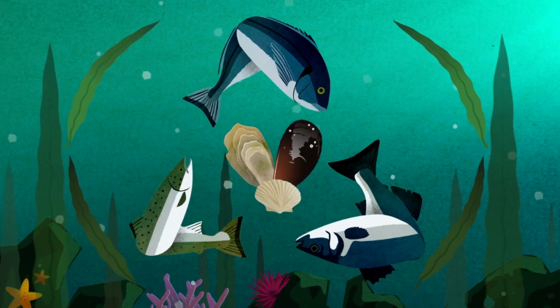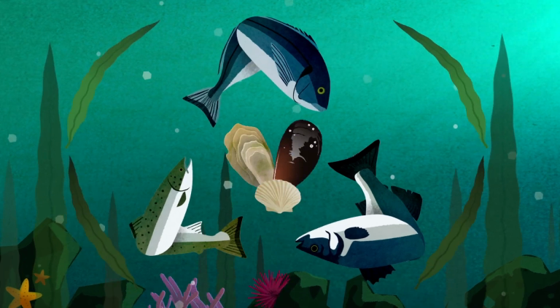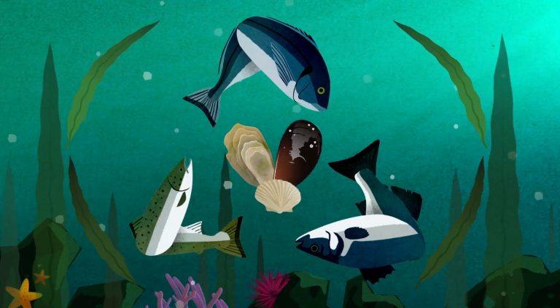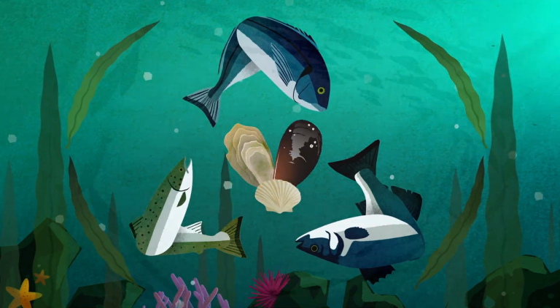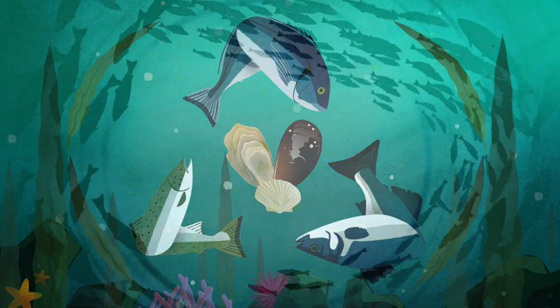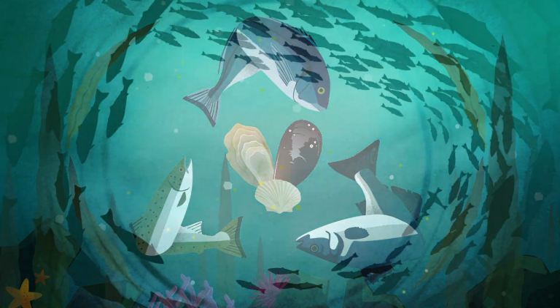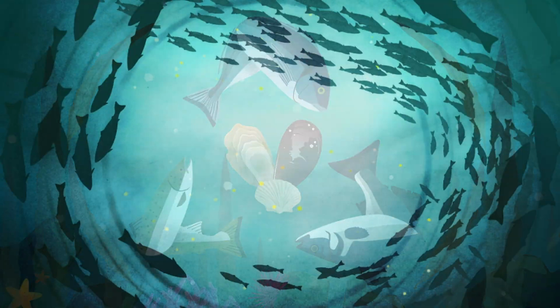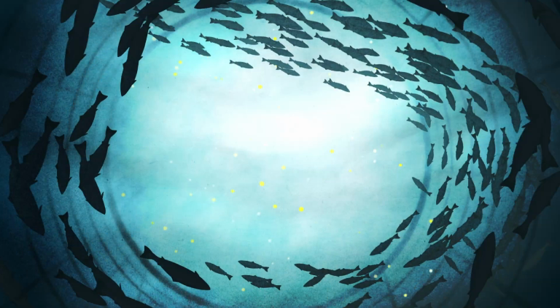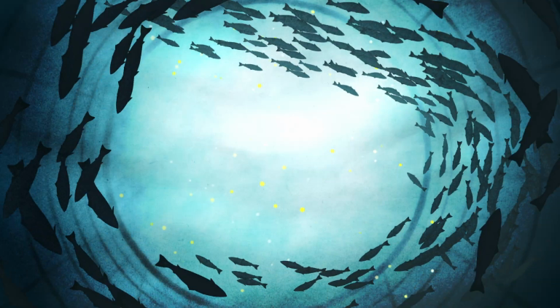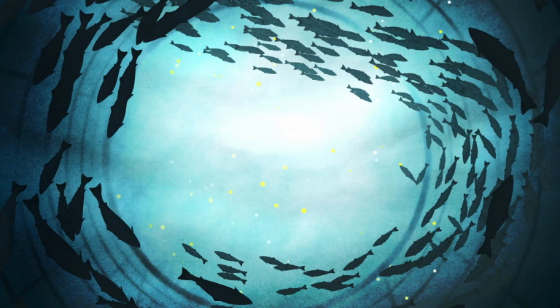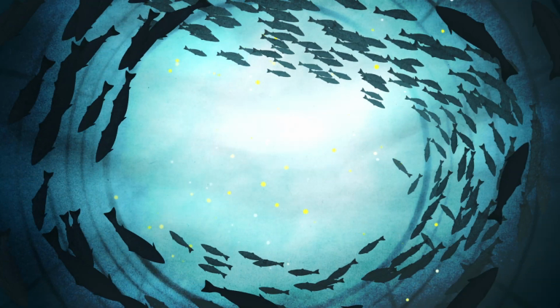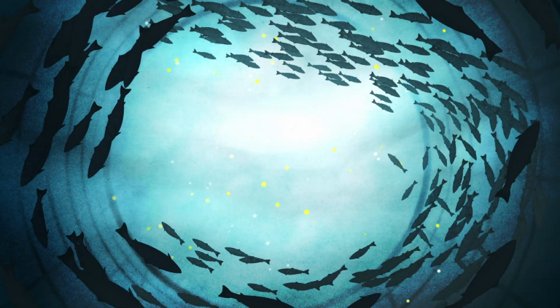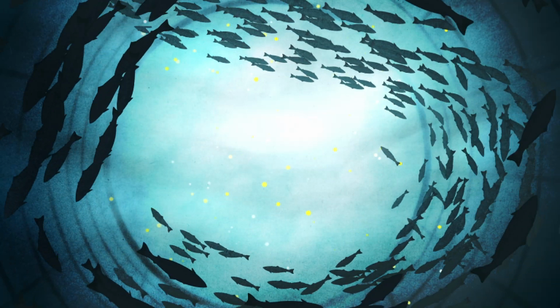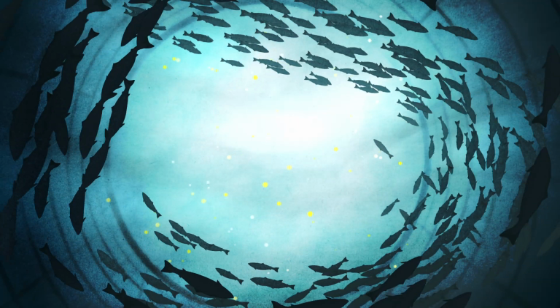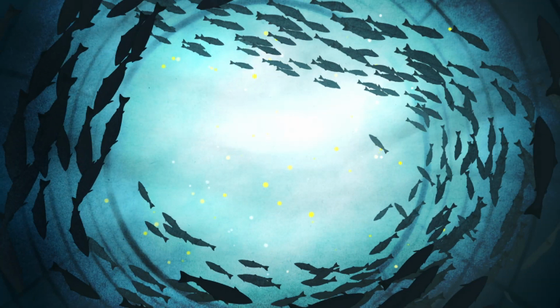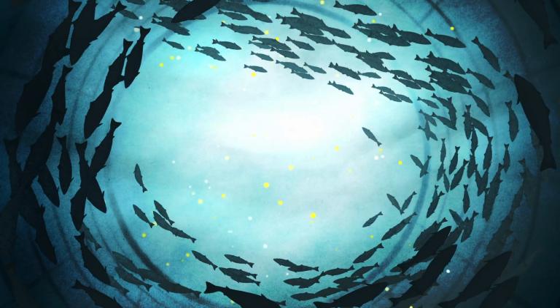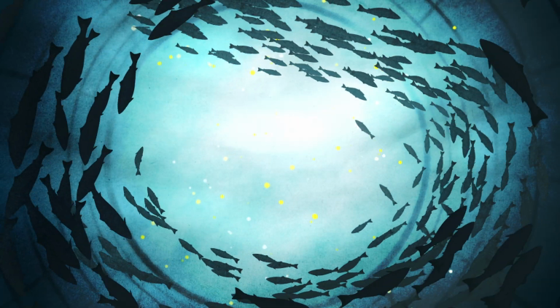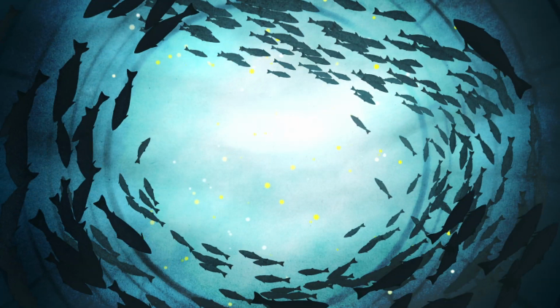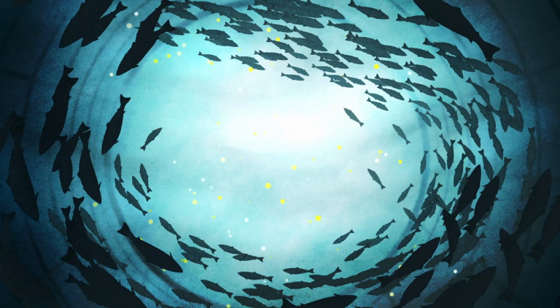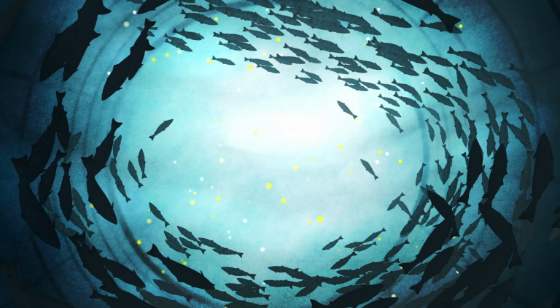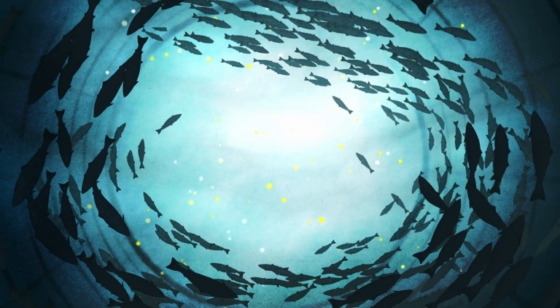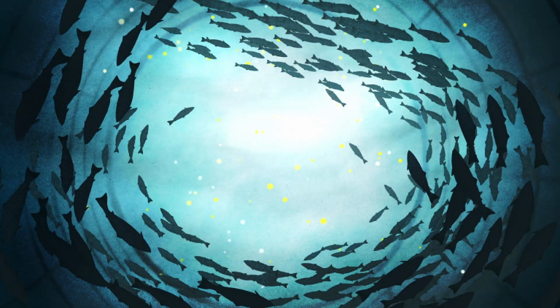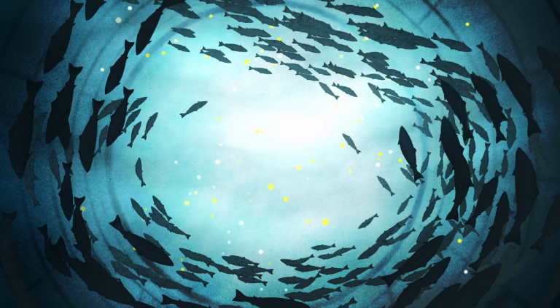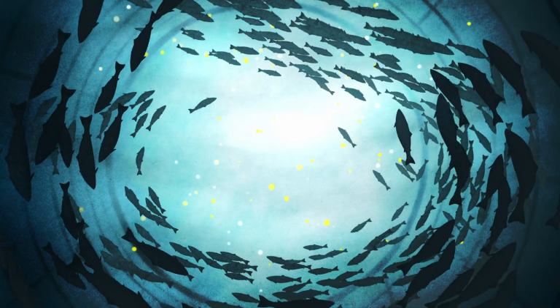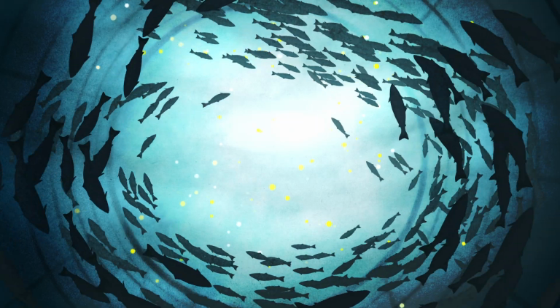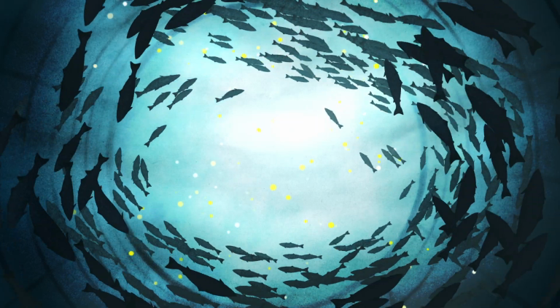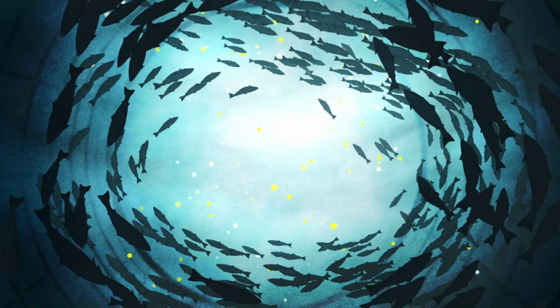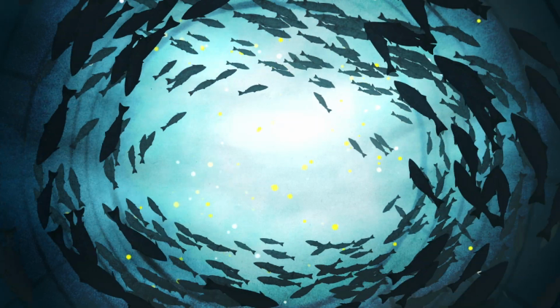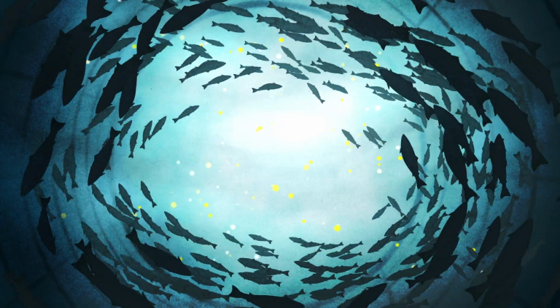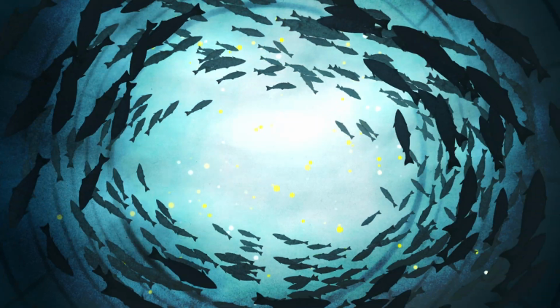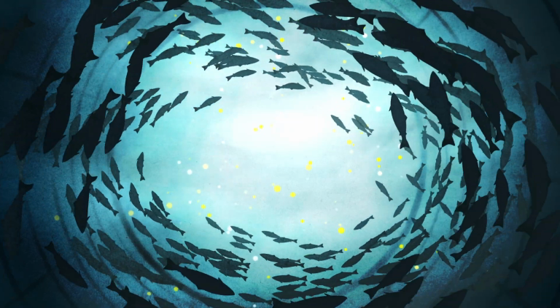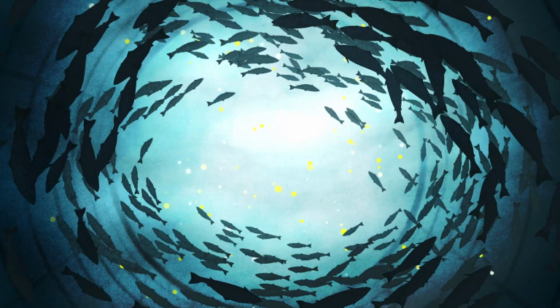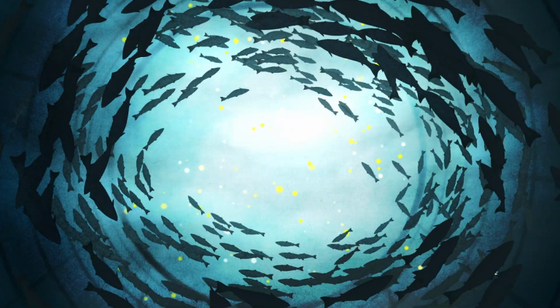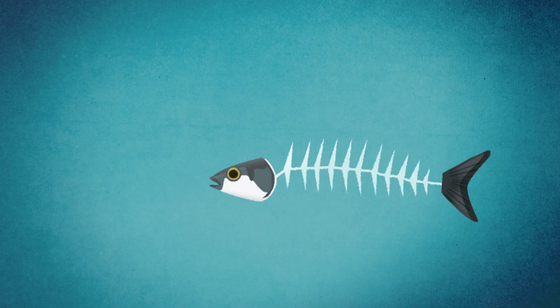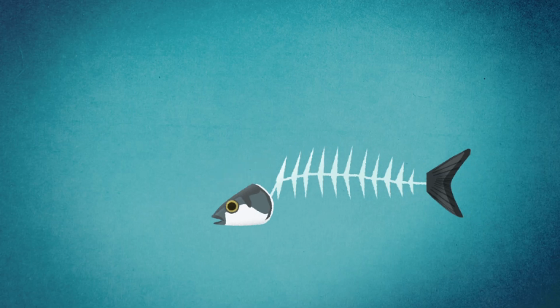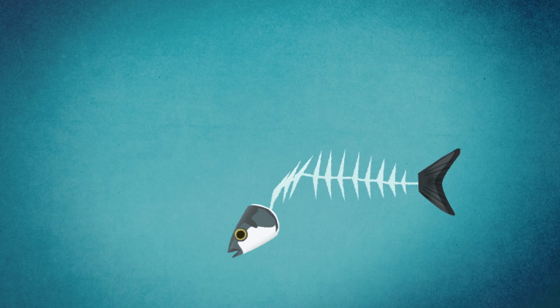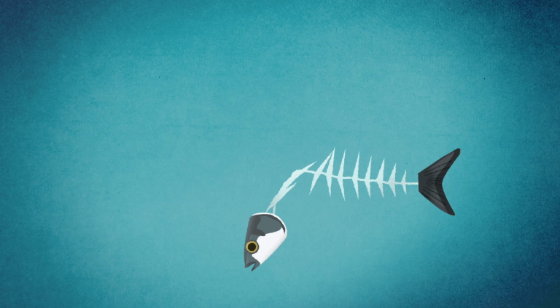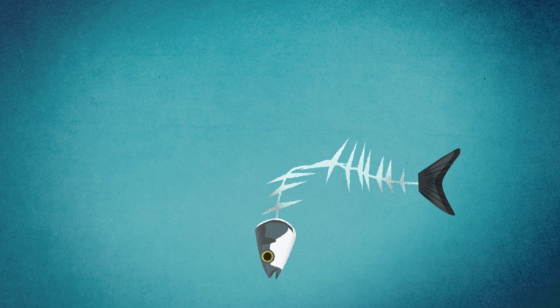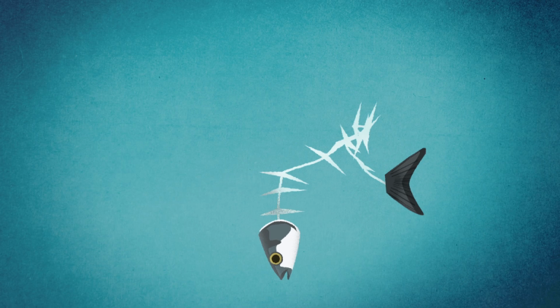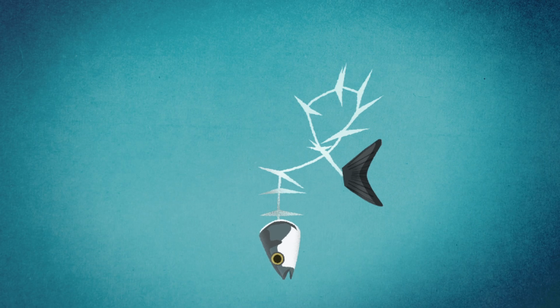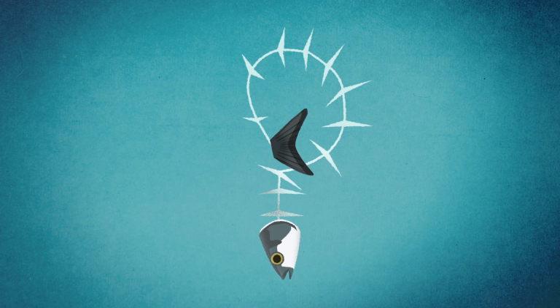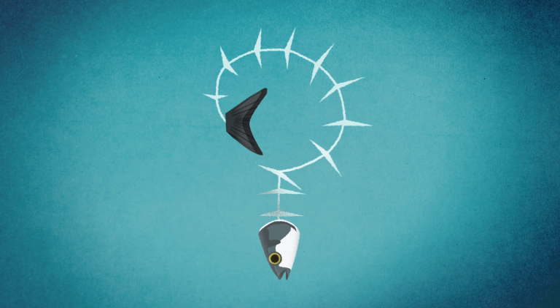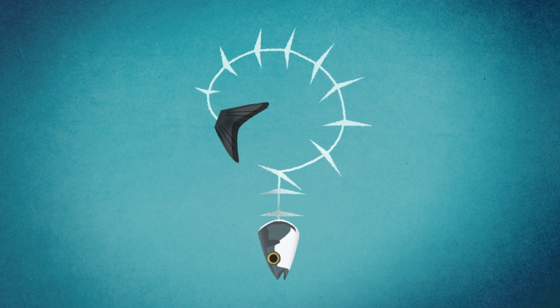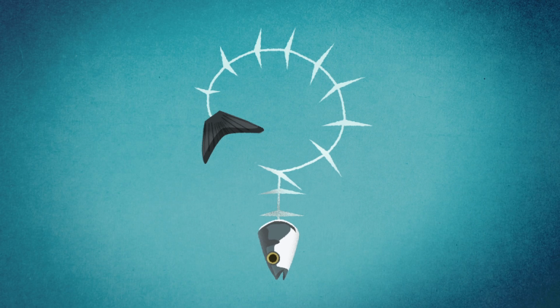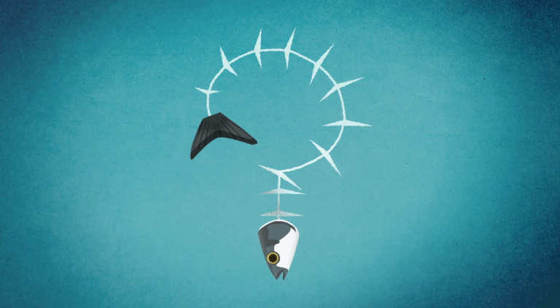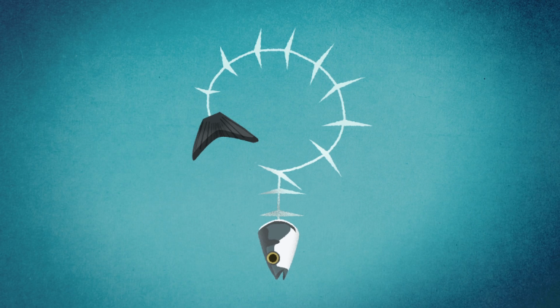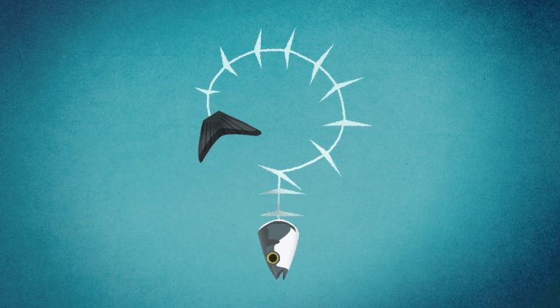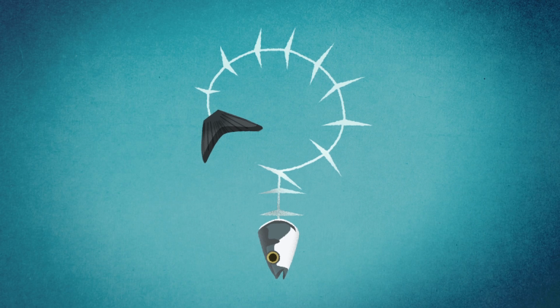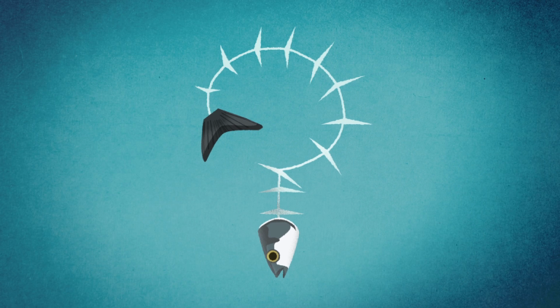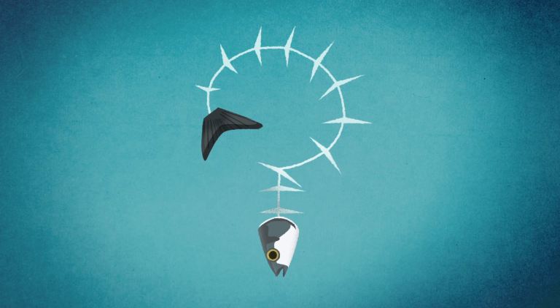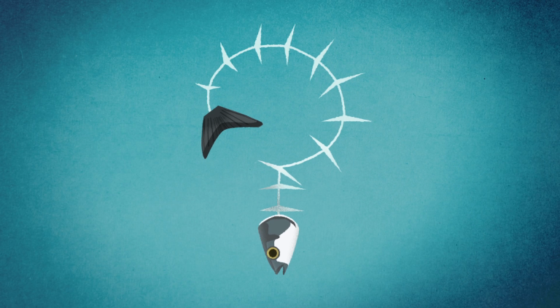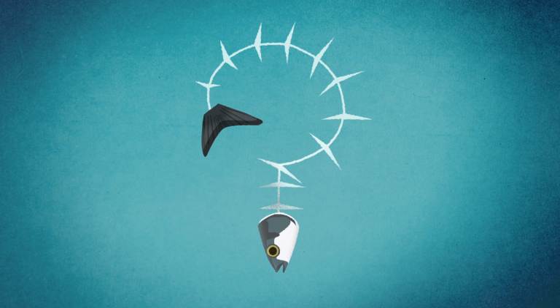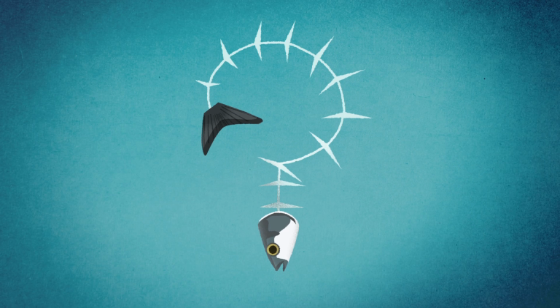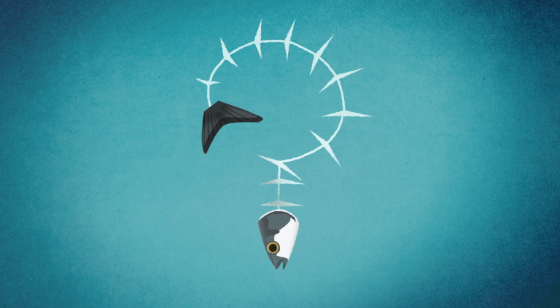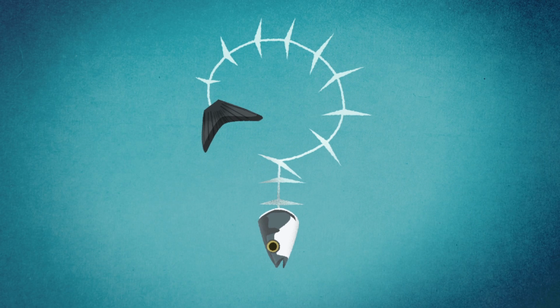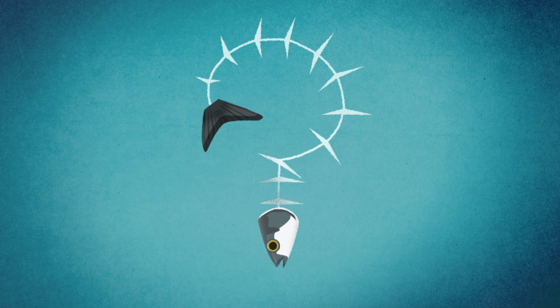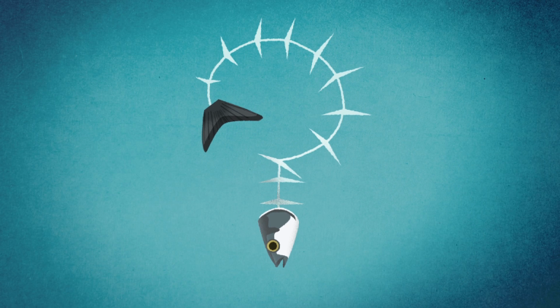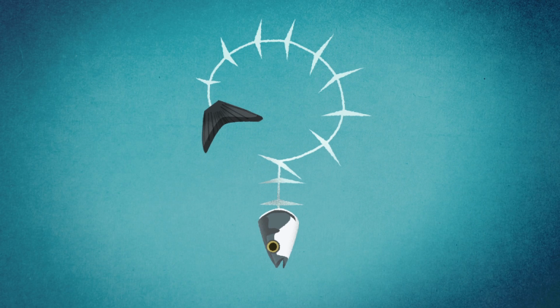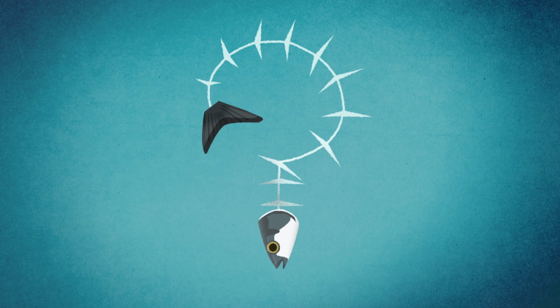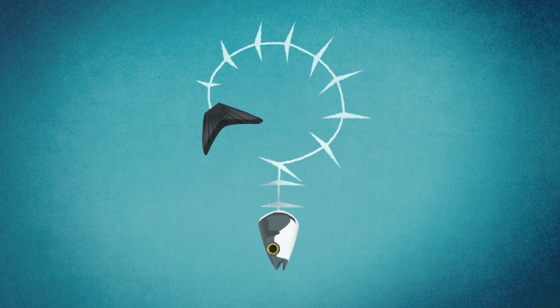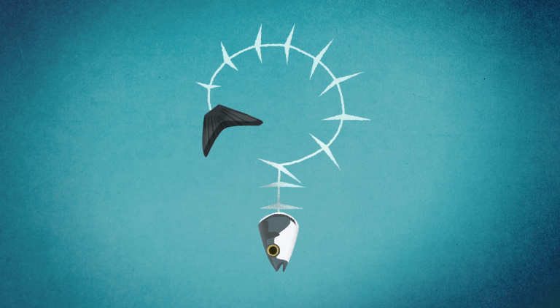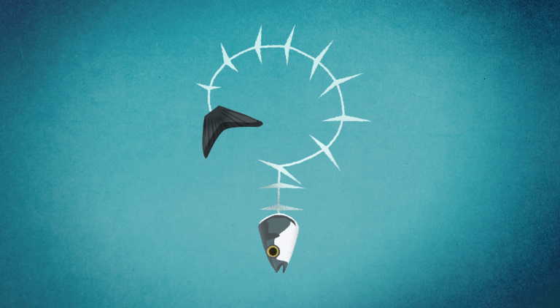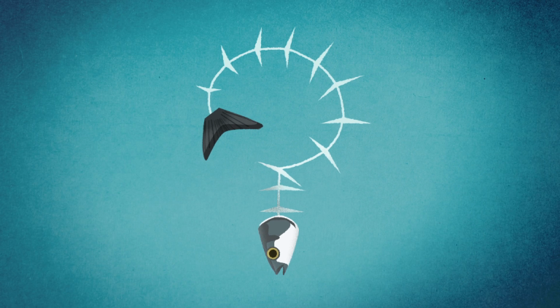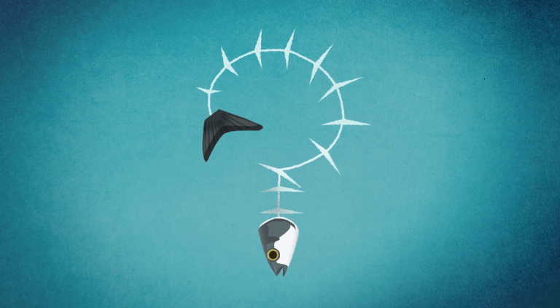If overfishing continues at its current rate, will the ocean ever run out of fish? Check out this video to learn more.